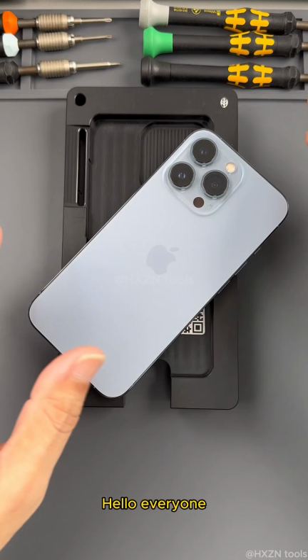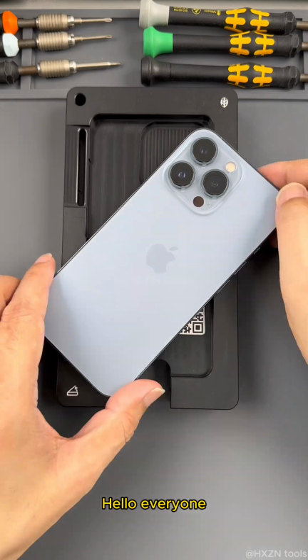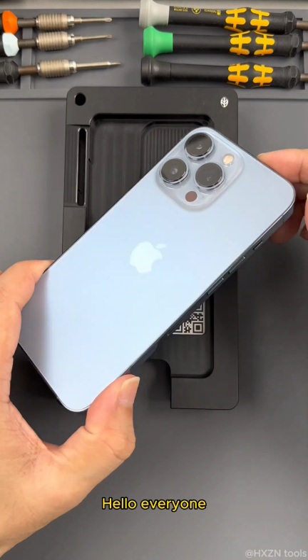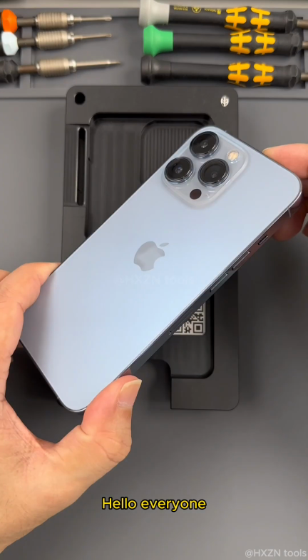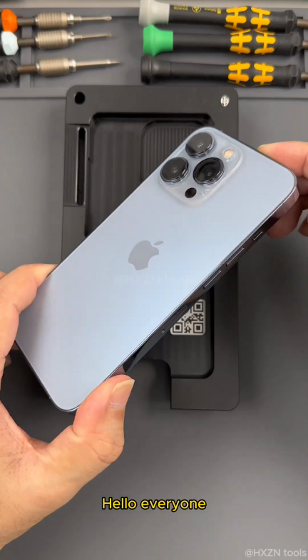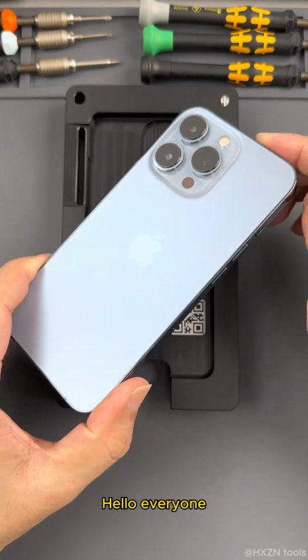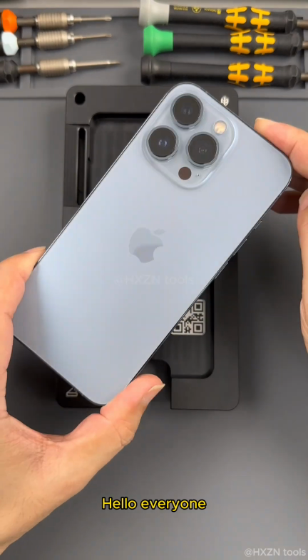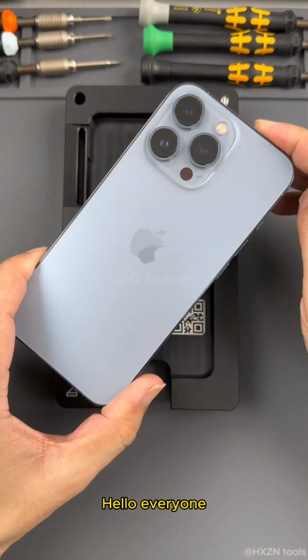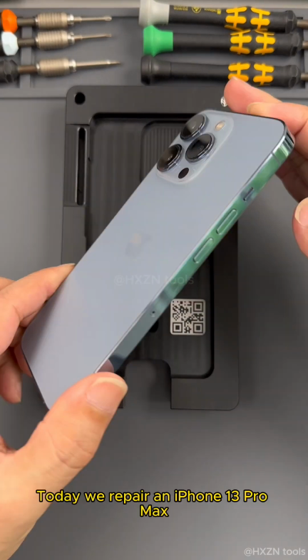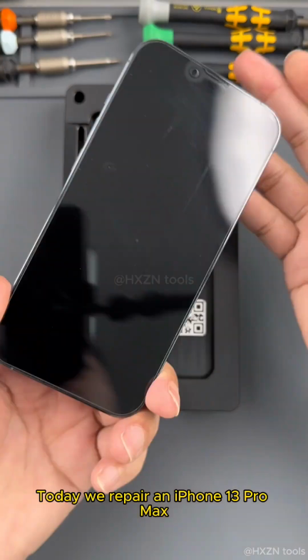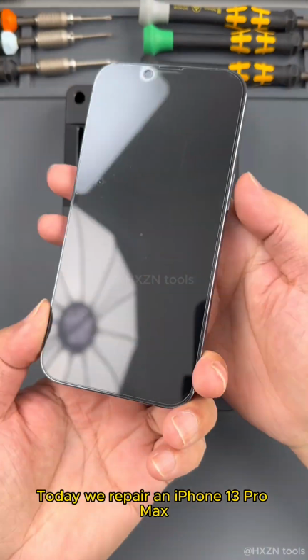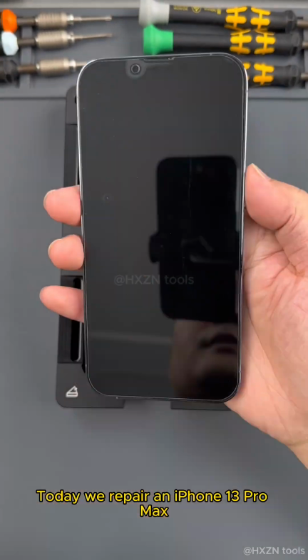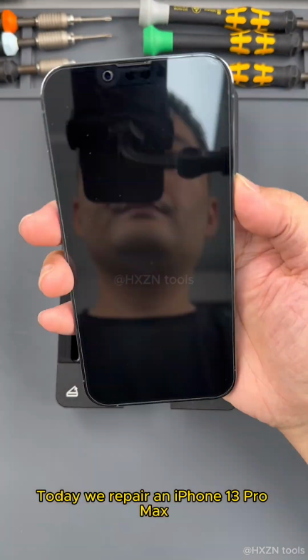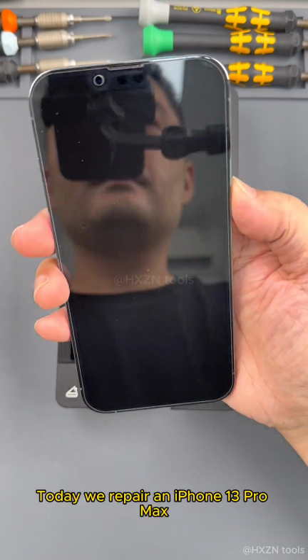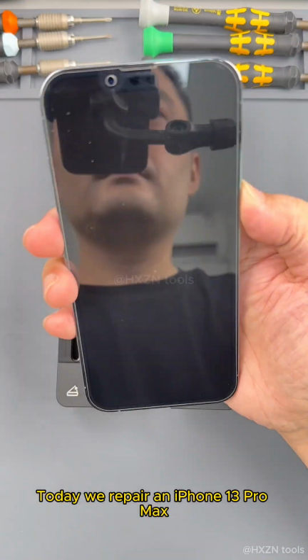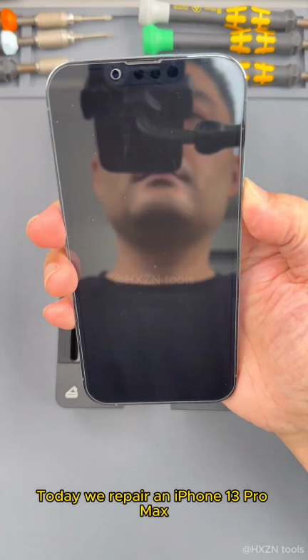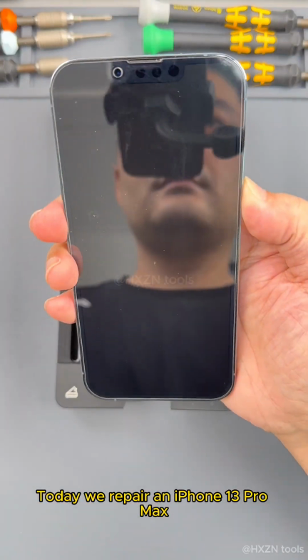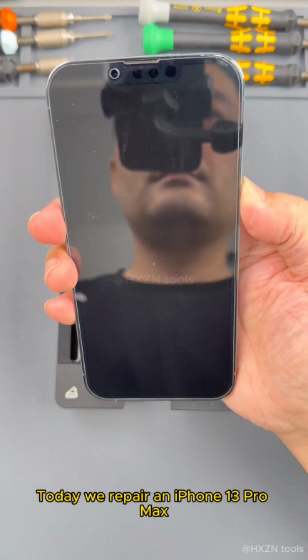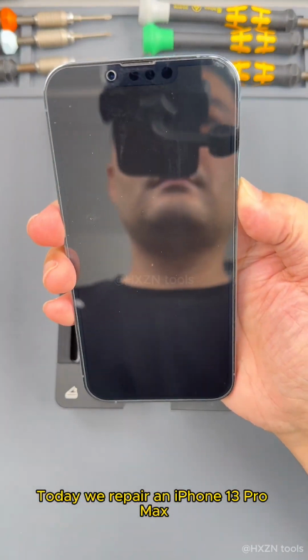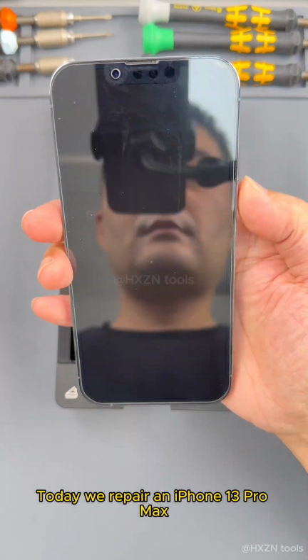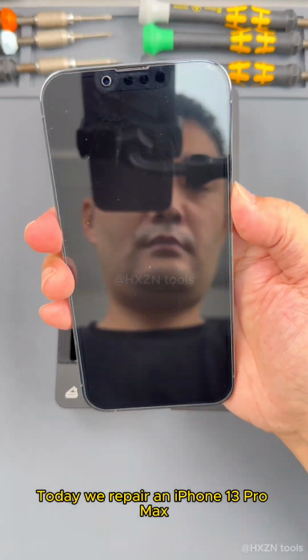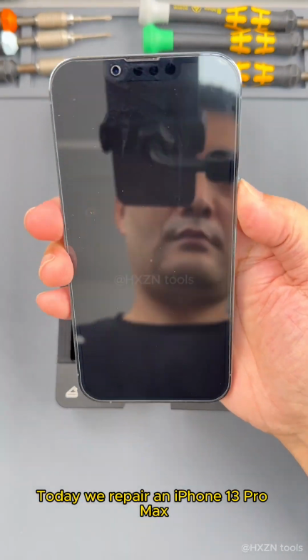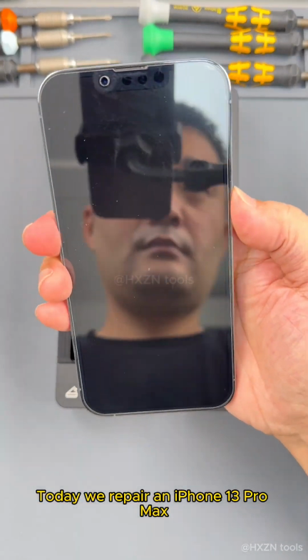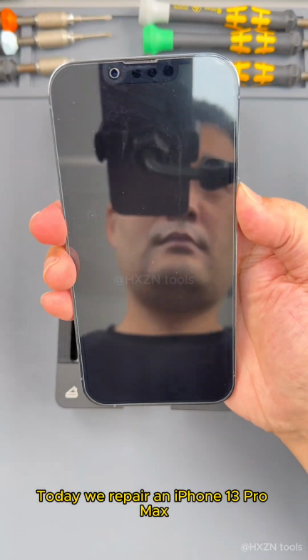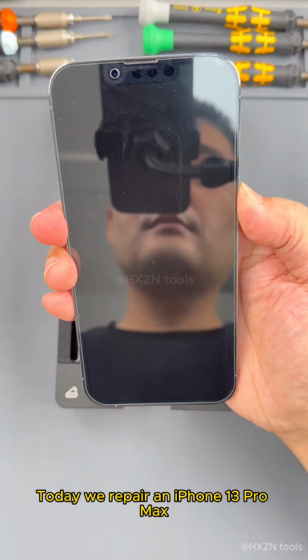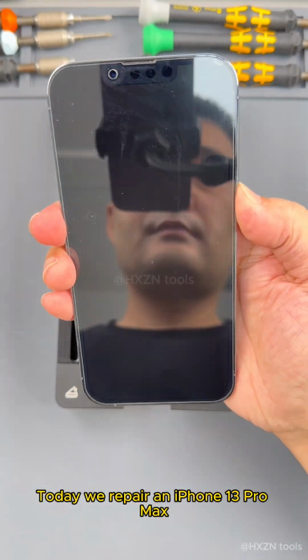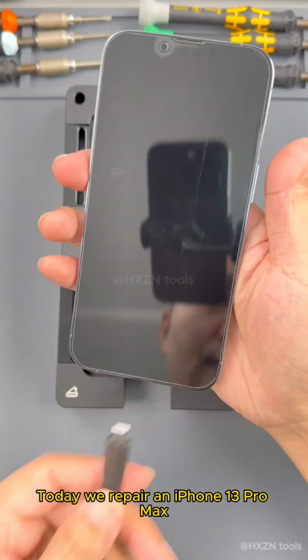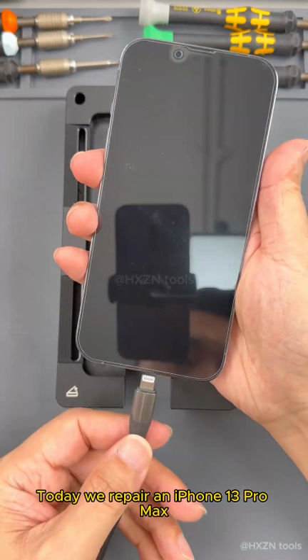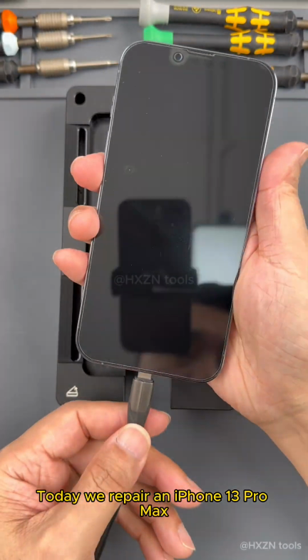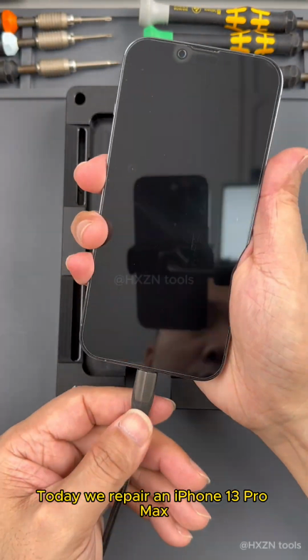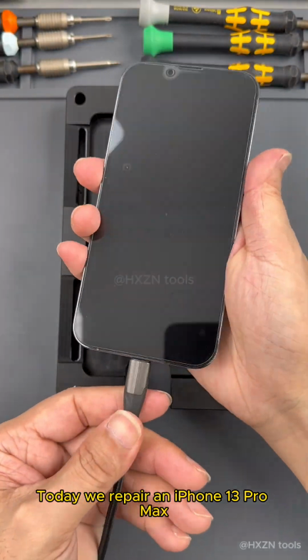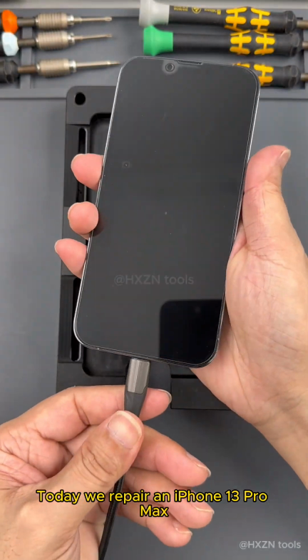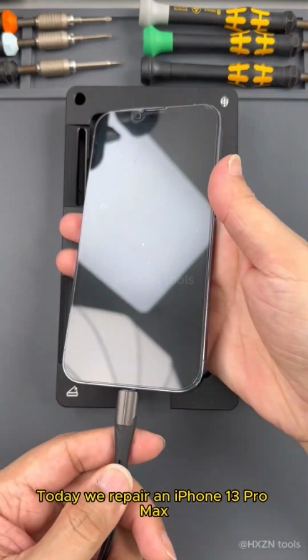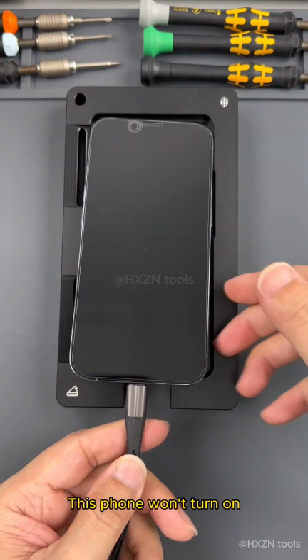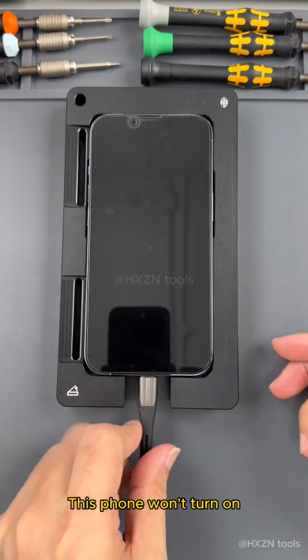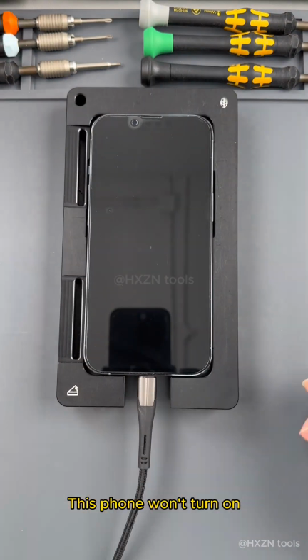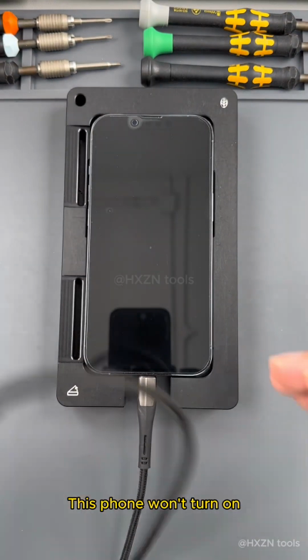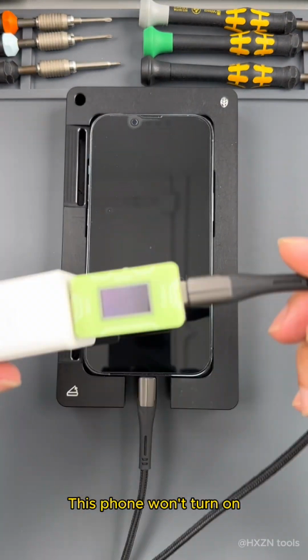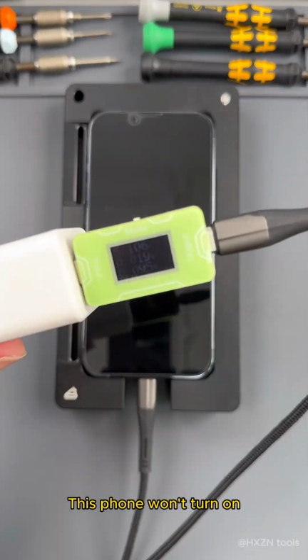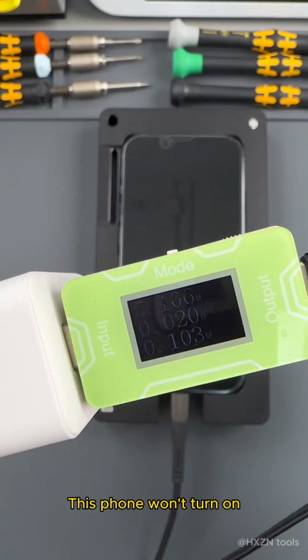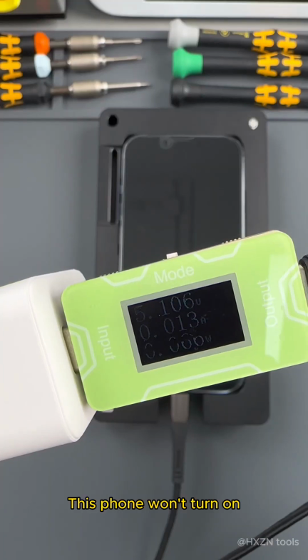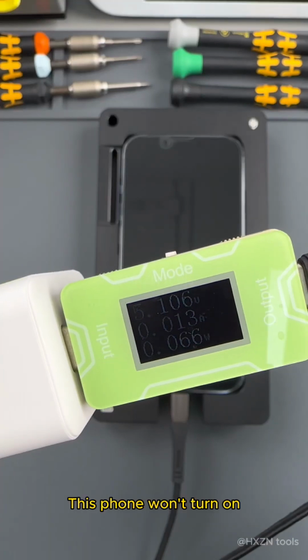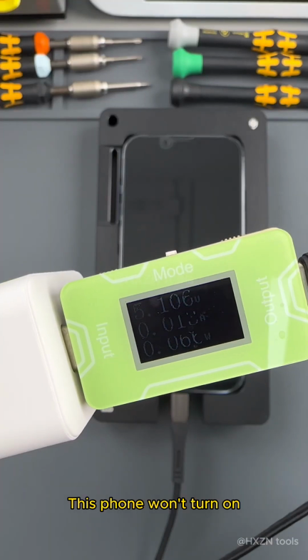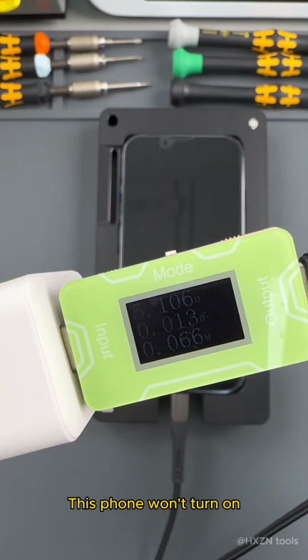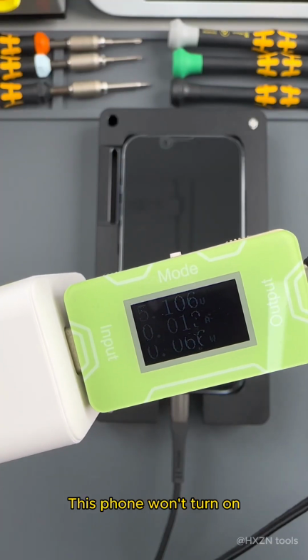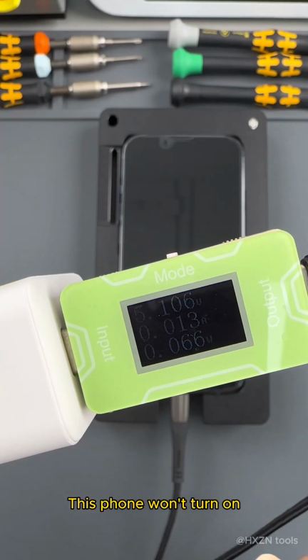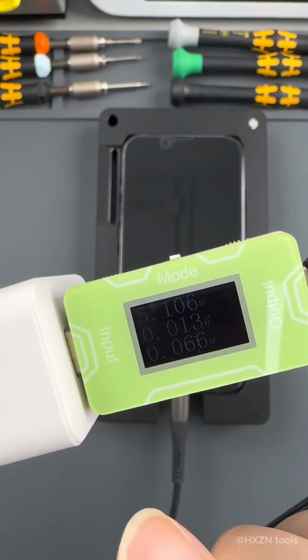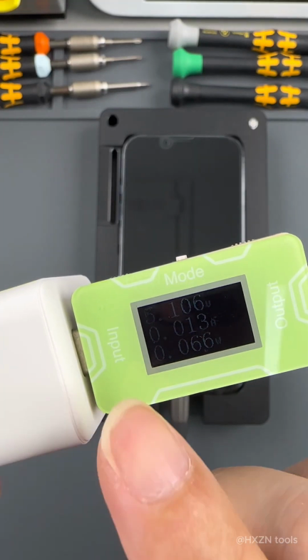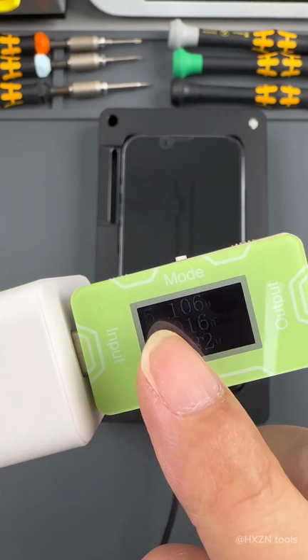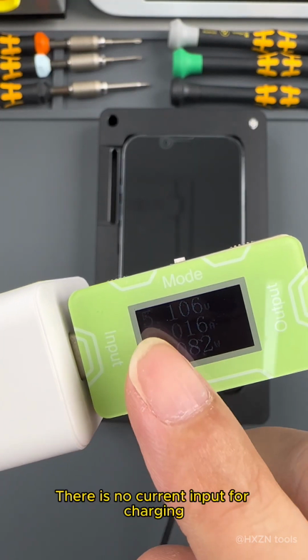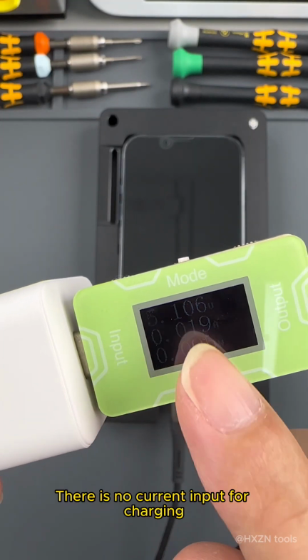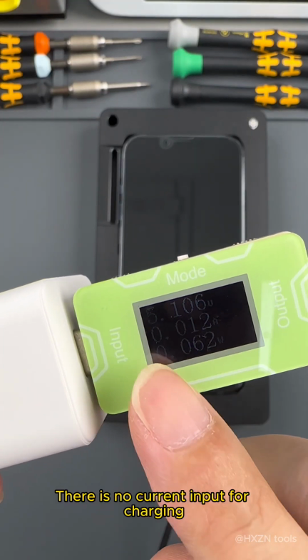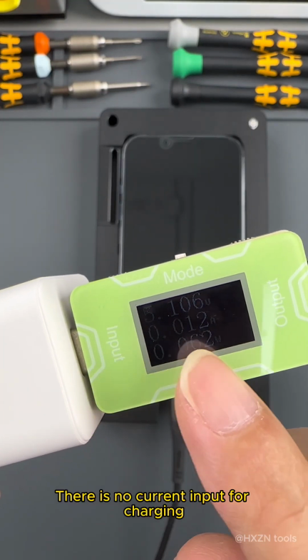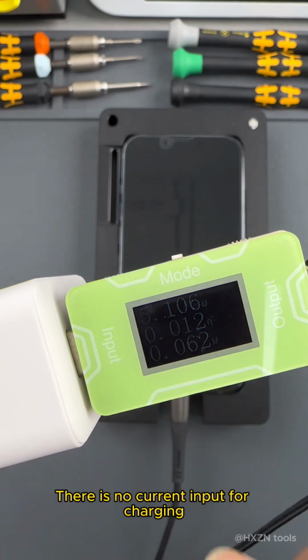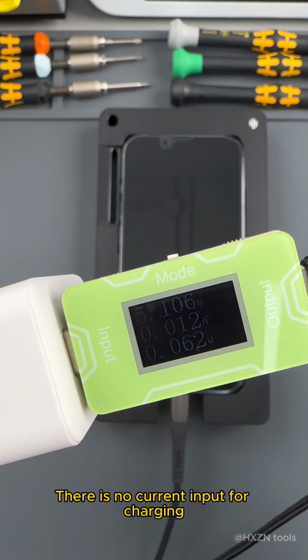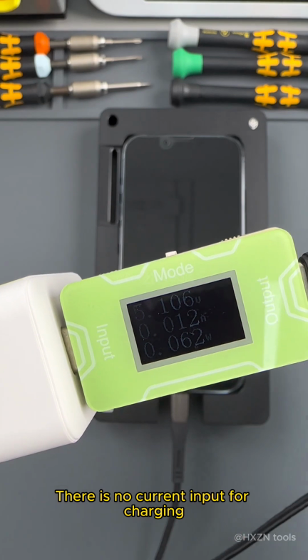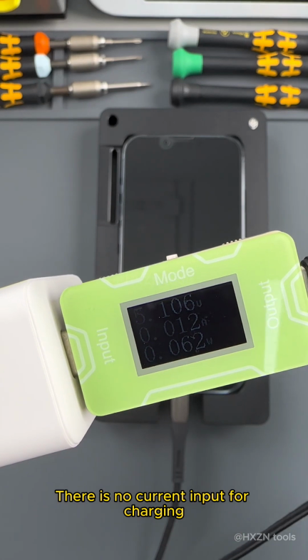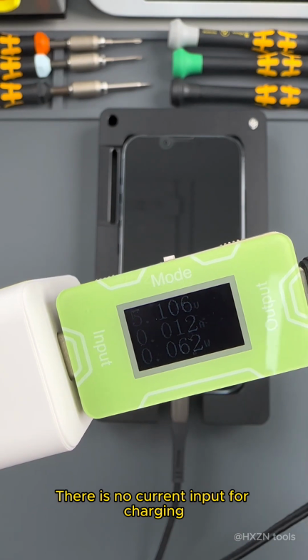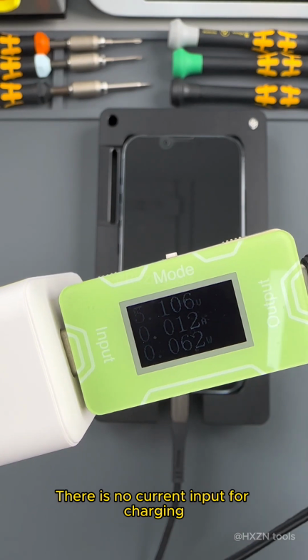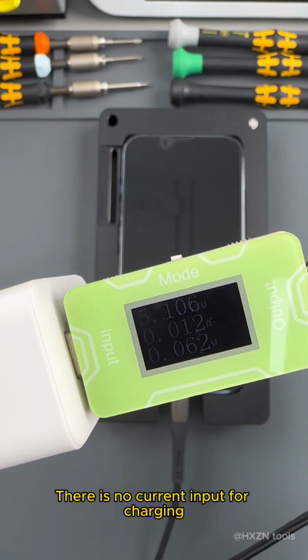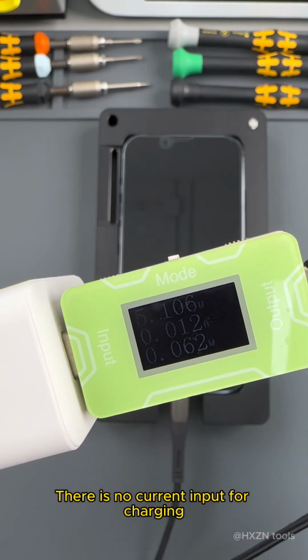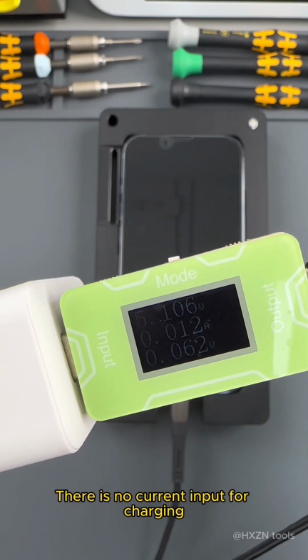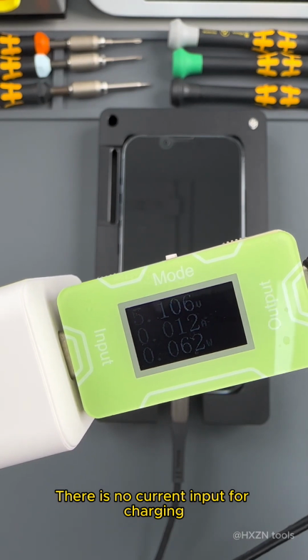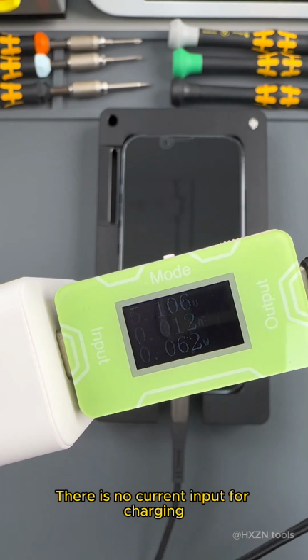Hello everyone. Today we repair an iPhone 13 Pro Max. This phone won't turn on, and there is no current input for charging.